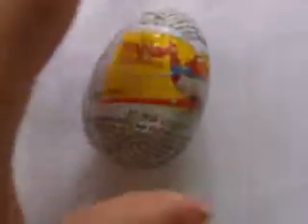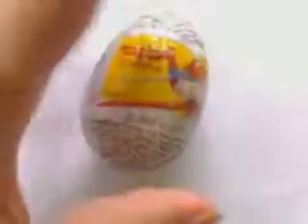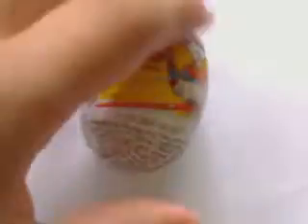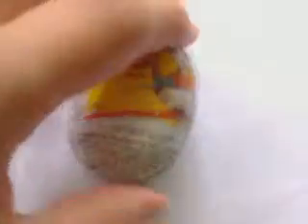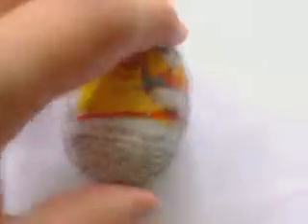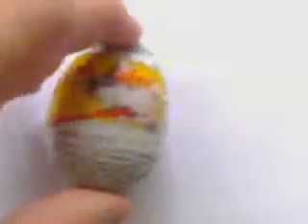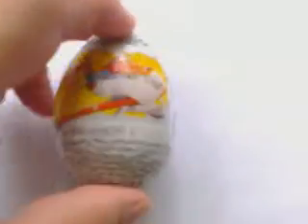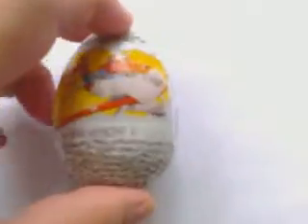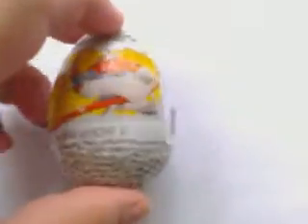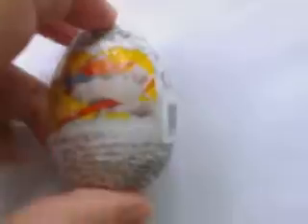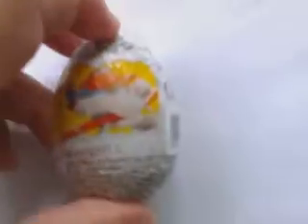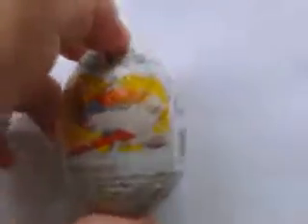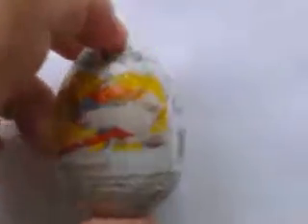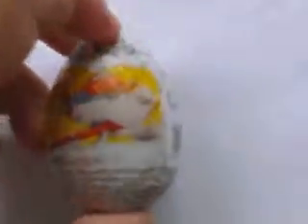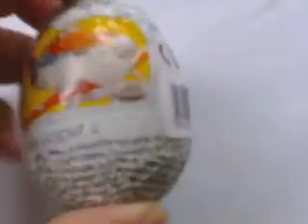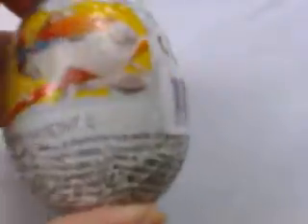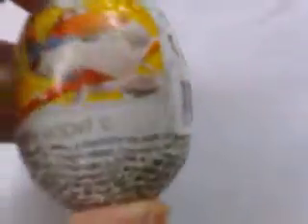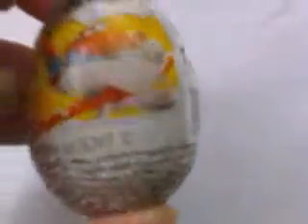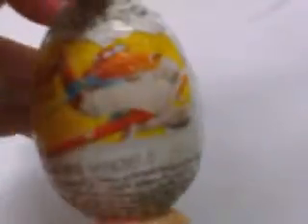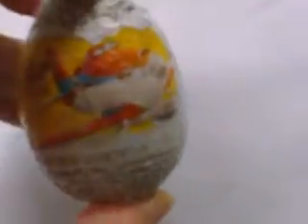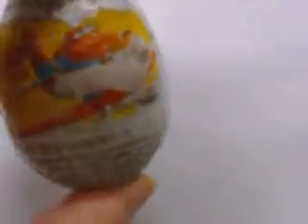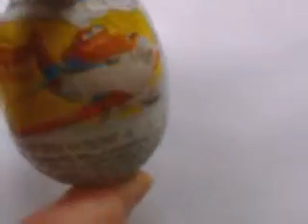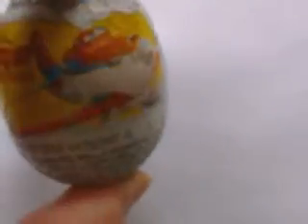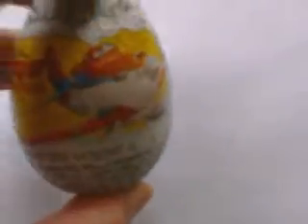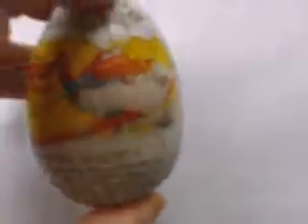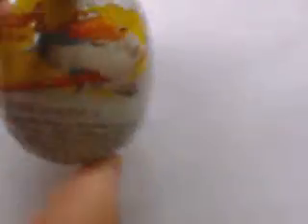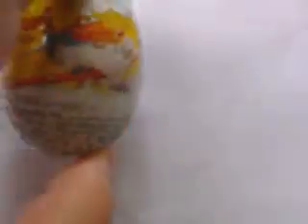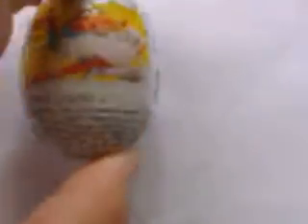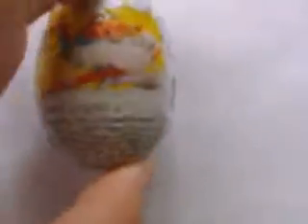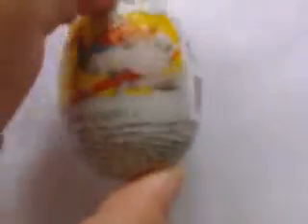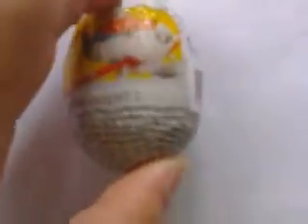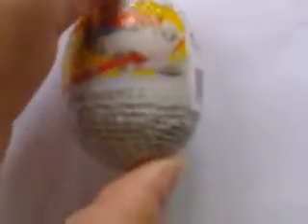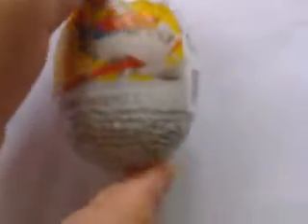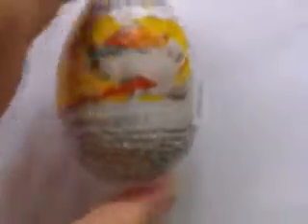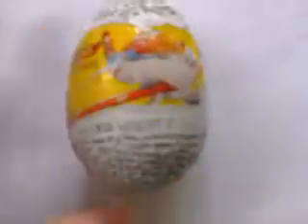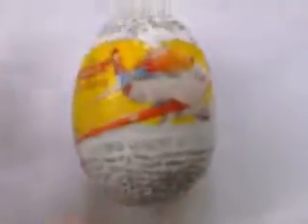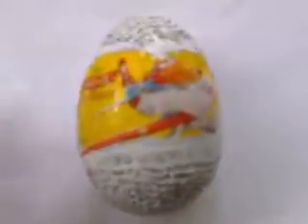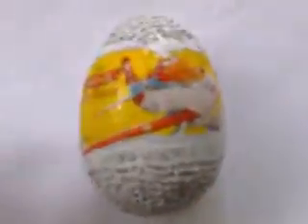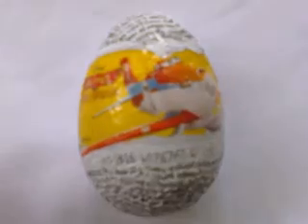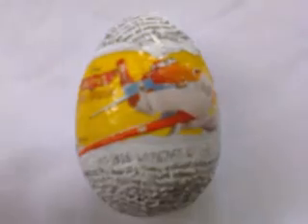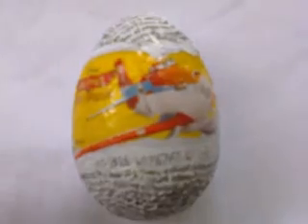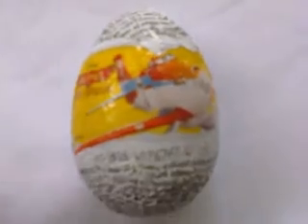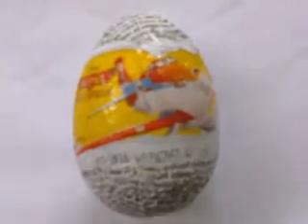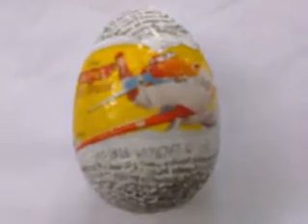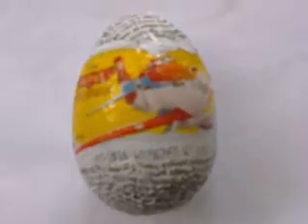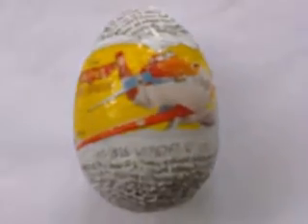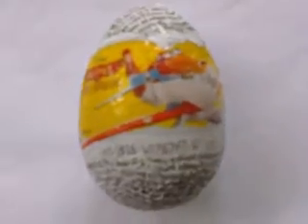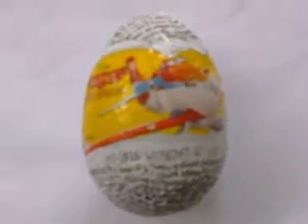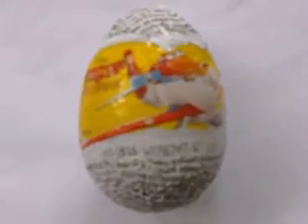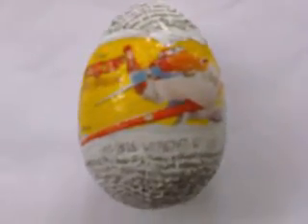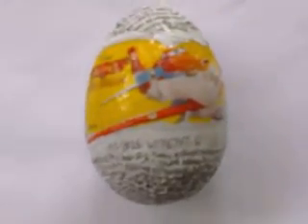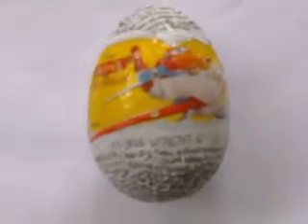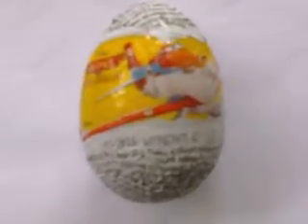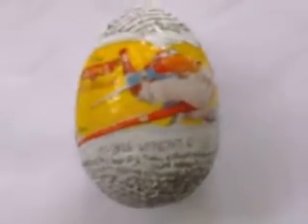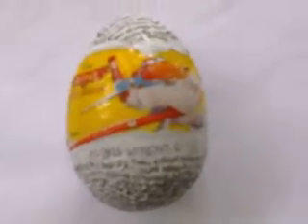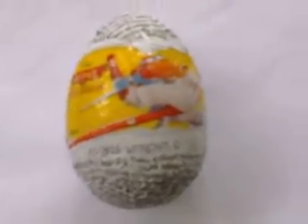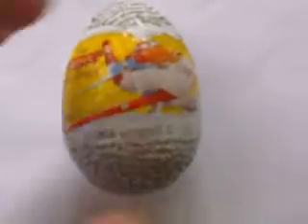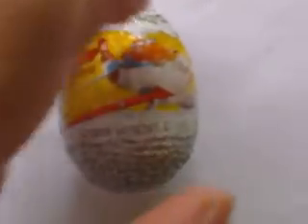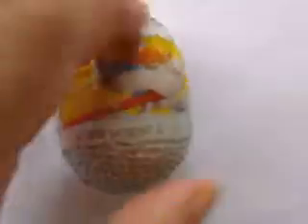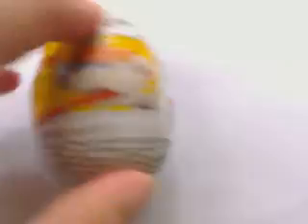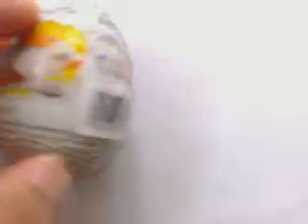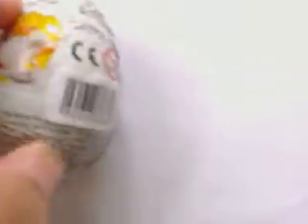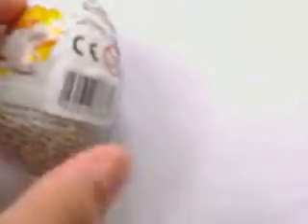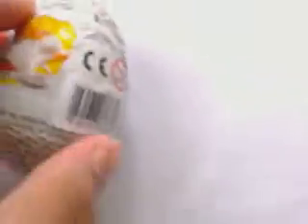Hi guys, I got a Kinder Surprise. It's got a plane on the picture, but you never know what's inside. So I'm going to open this wrapping.